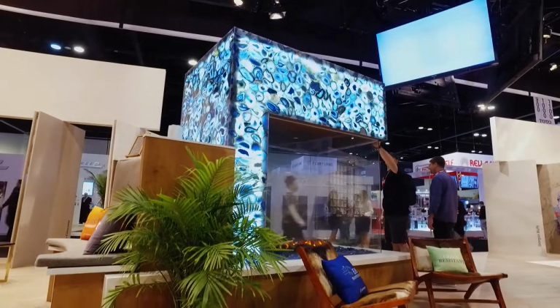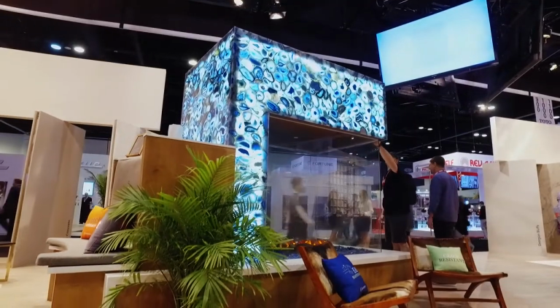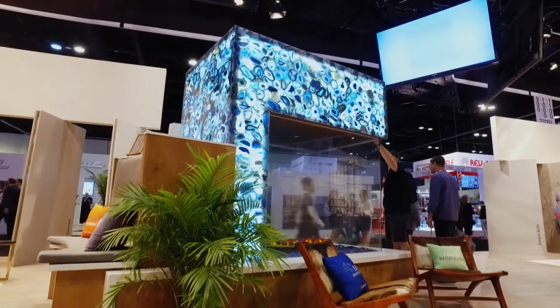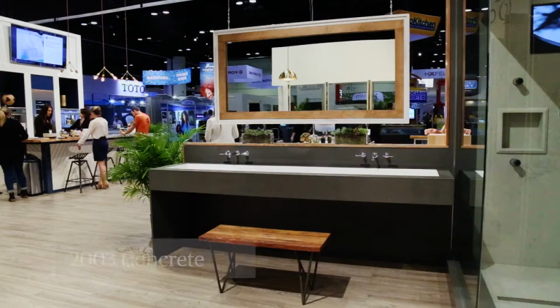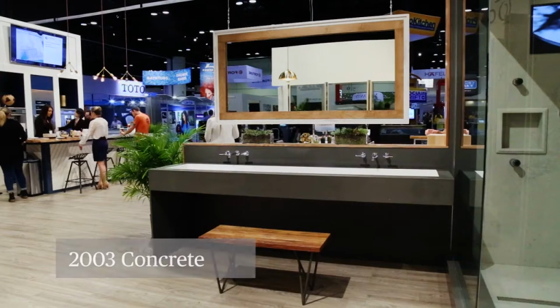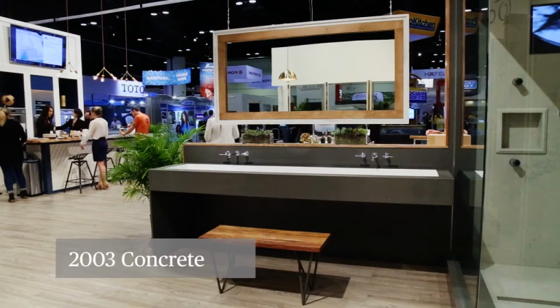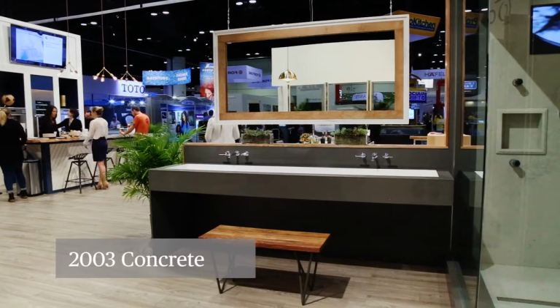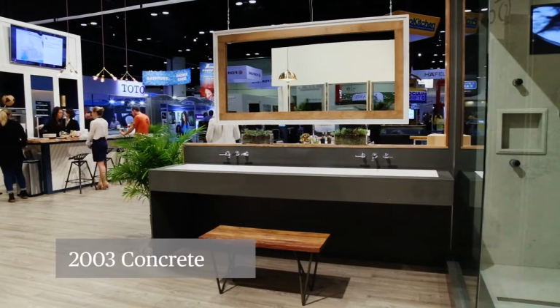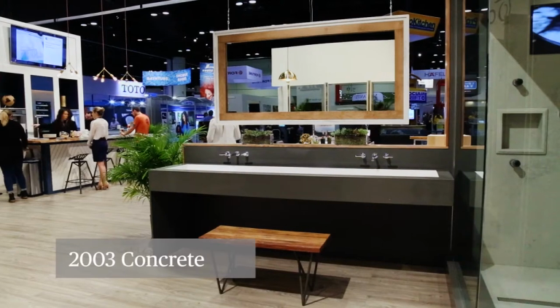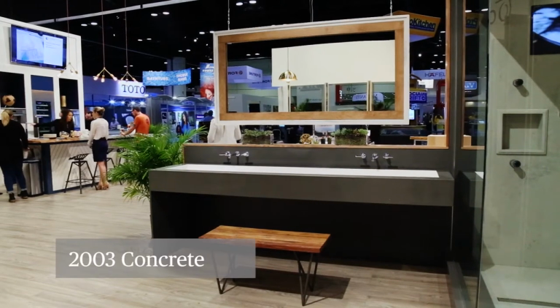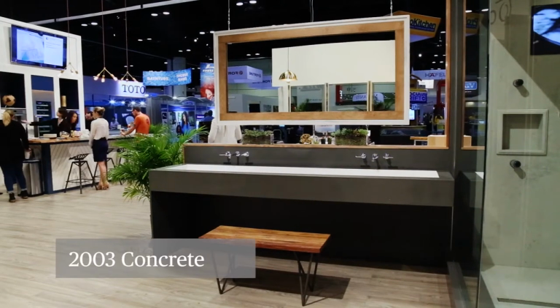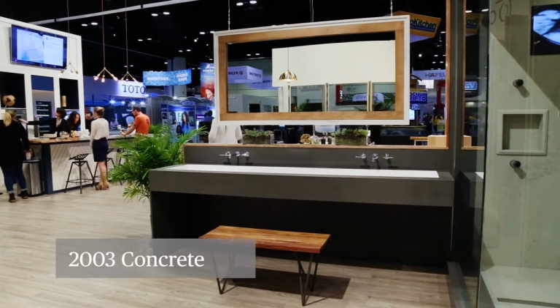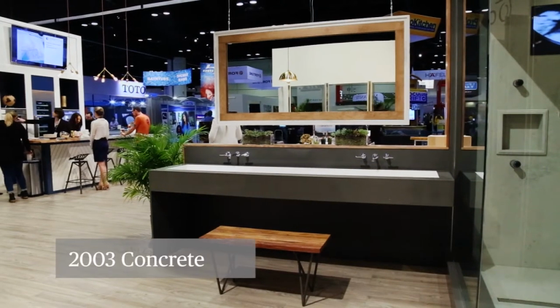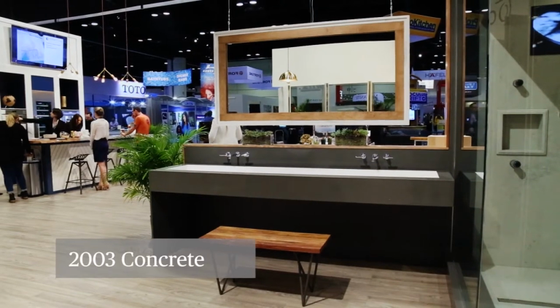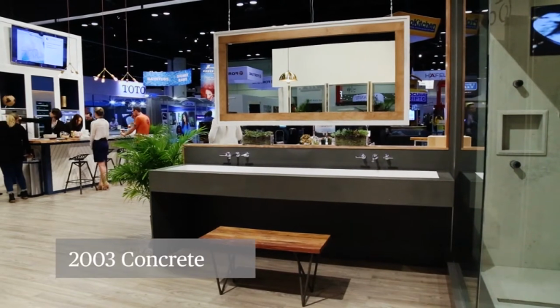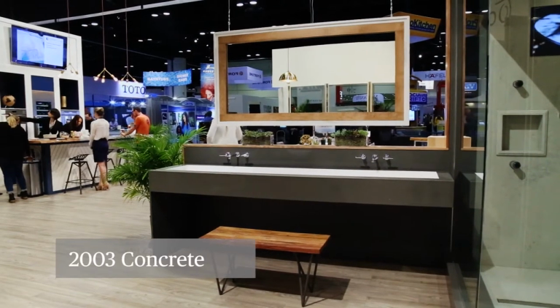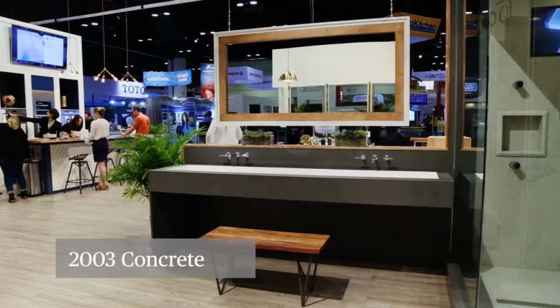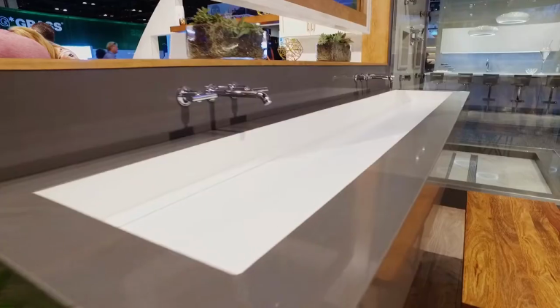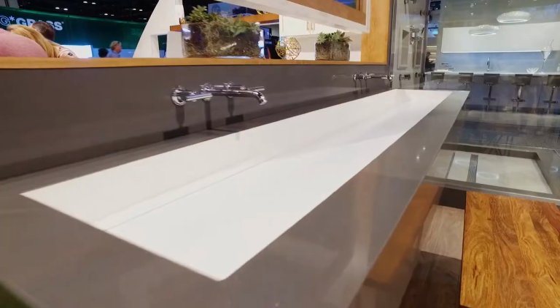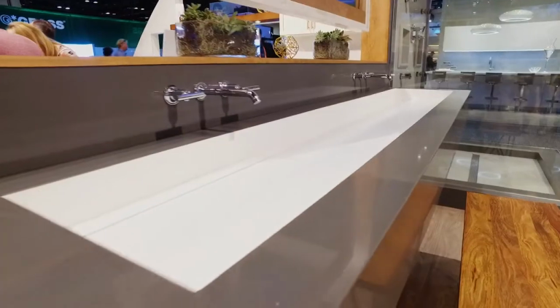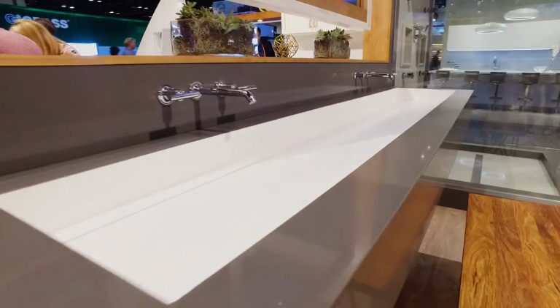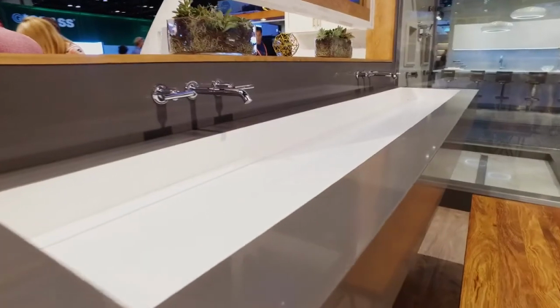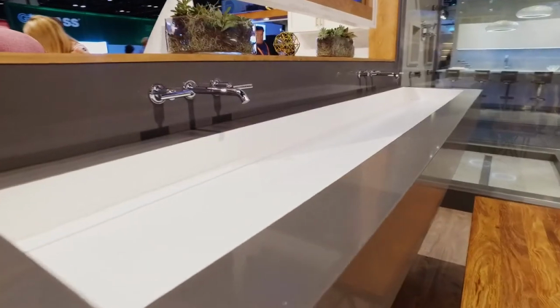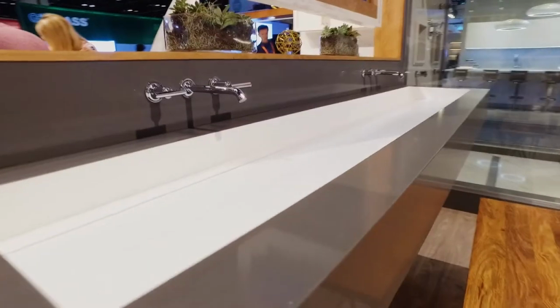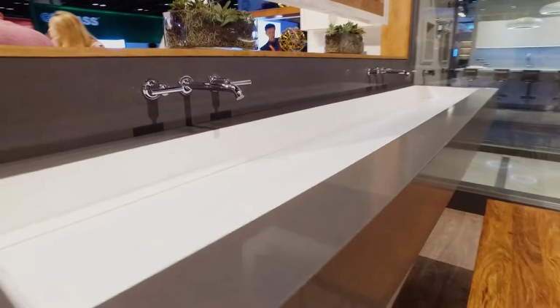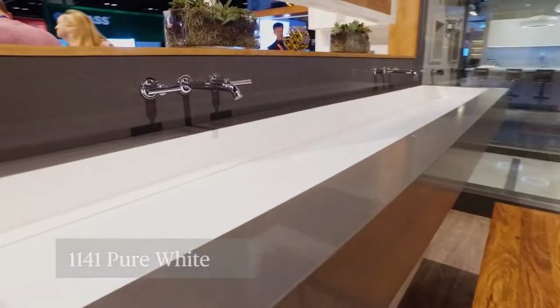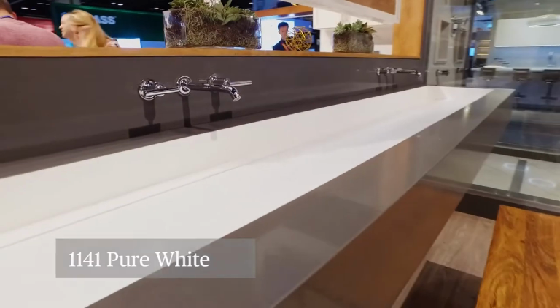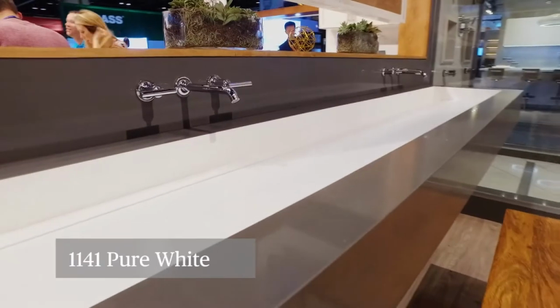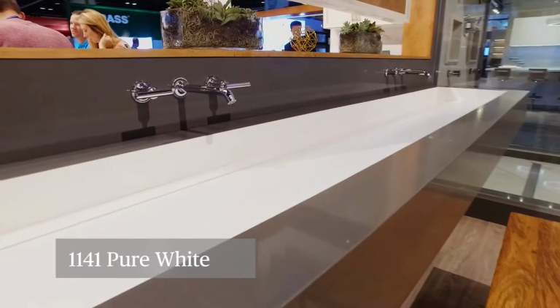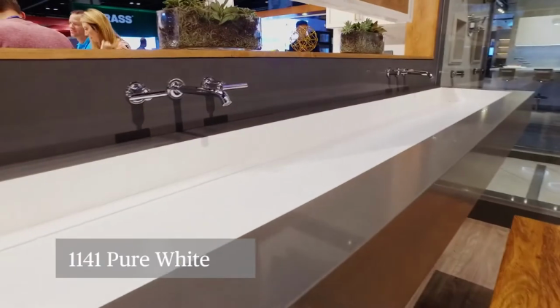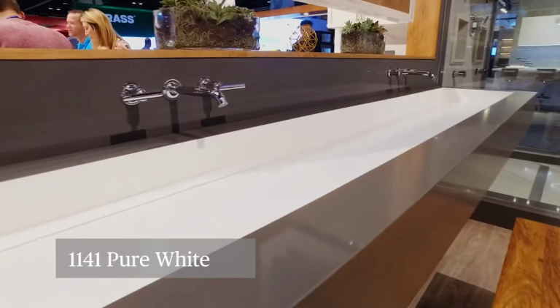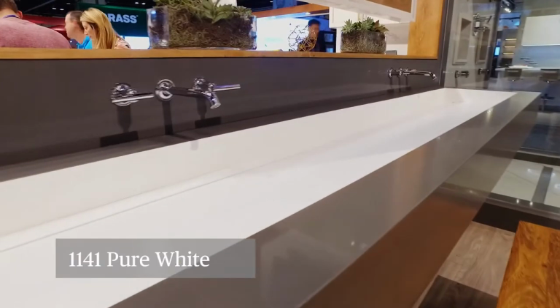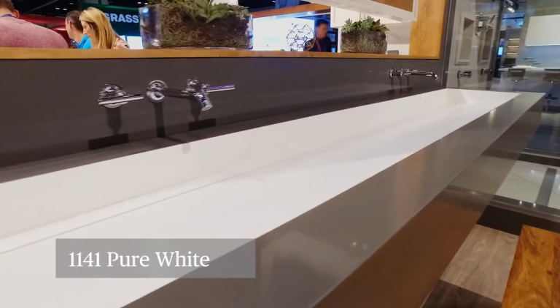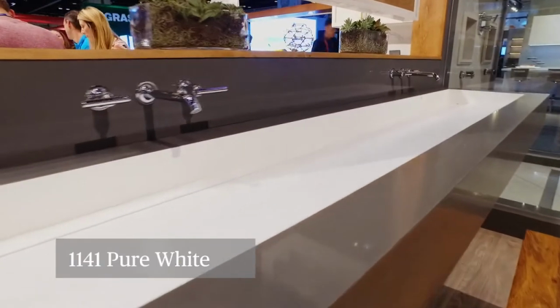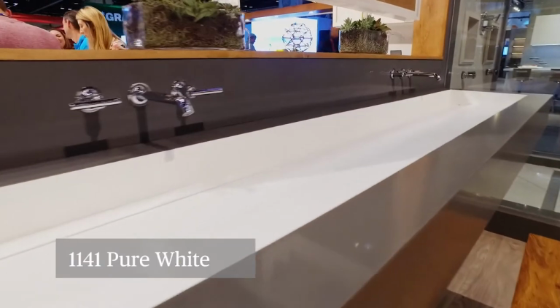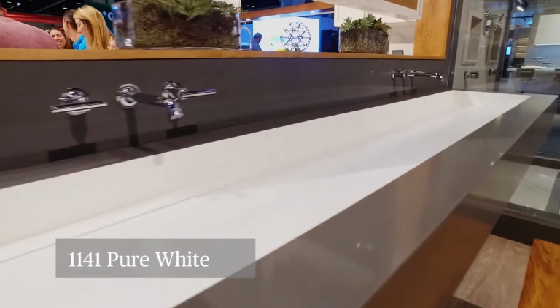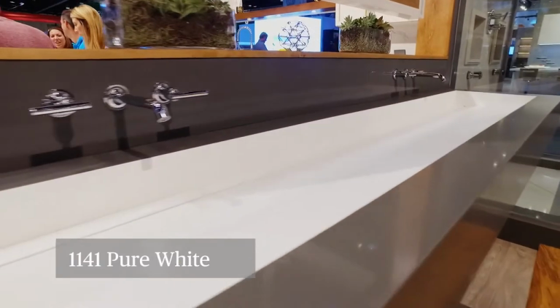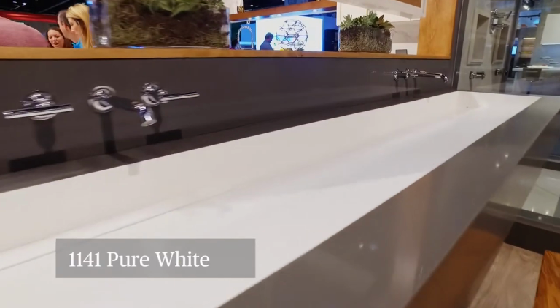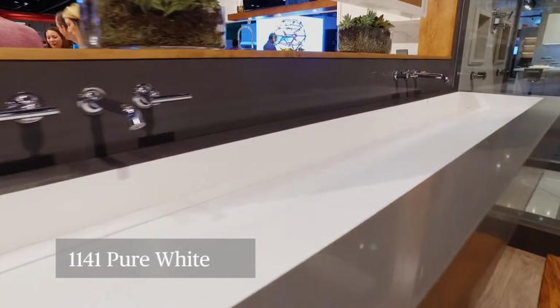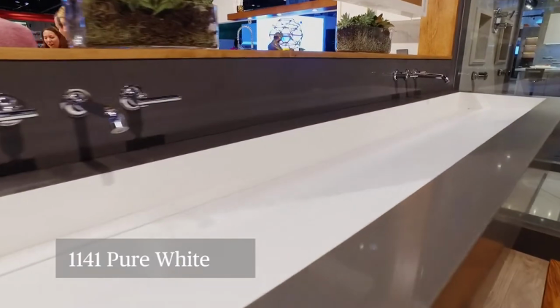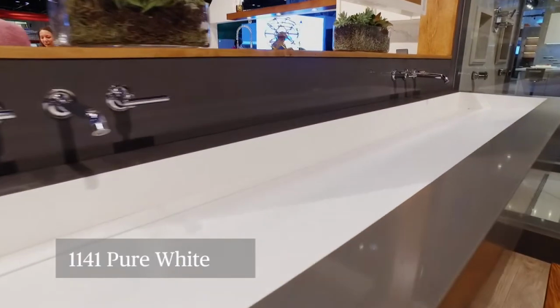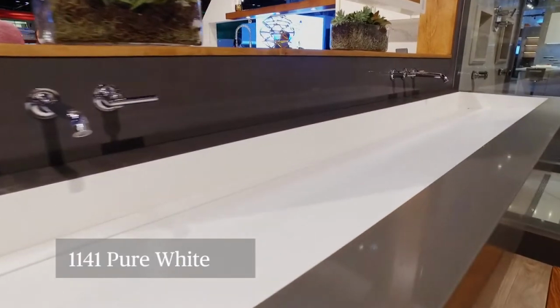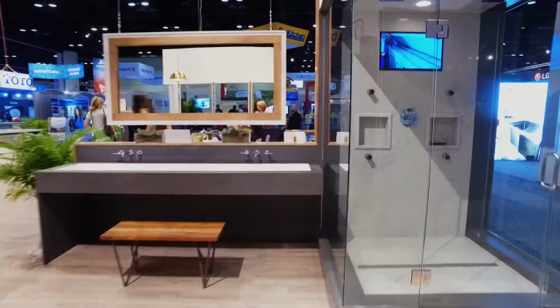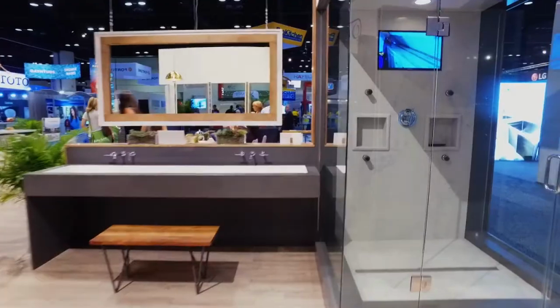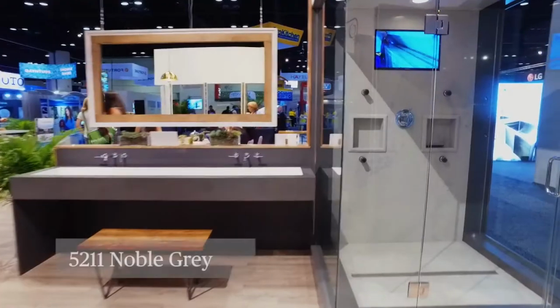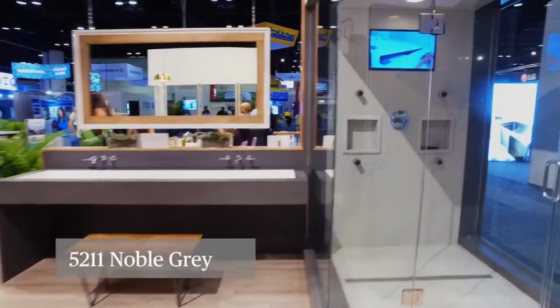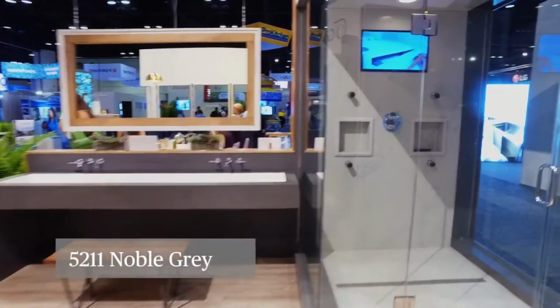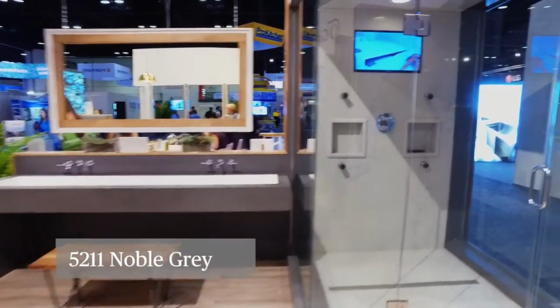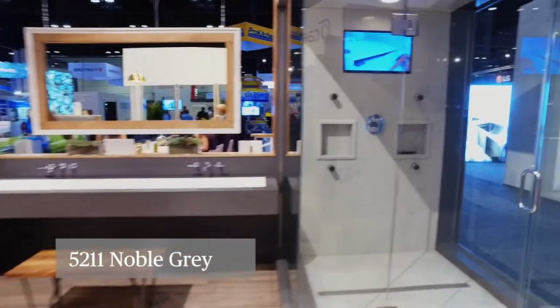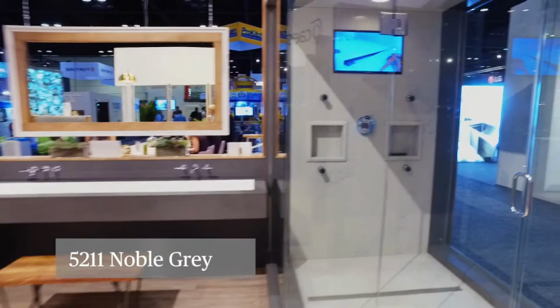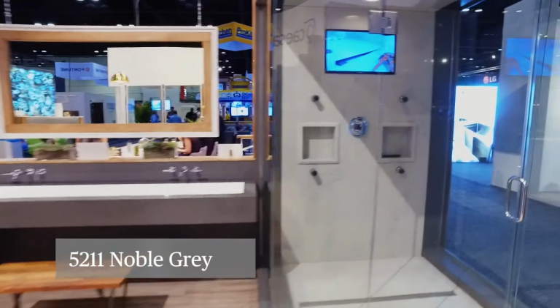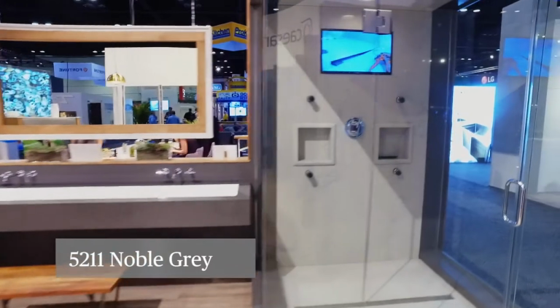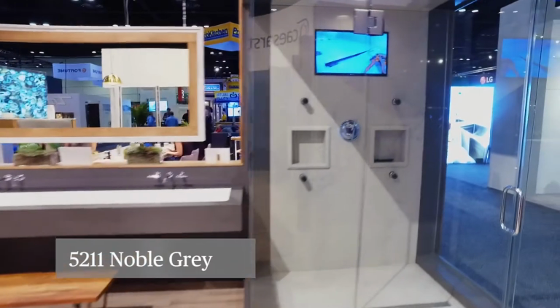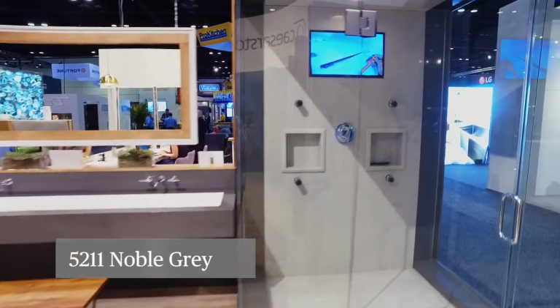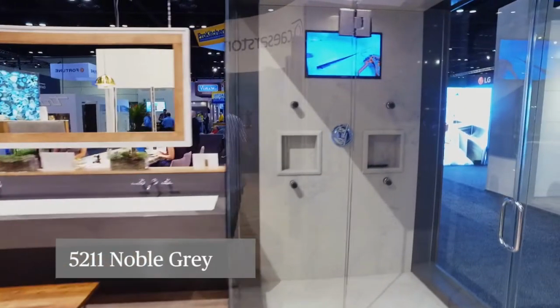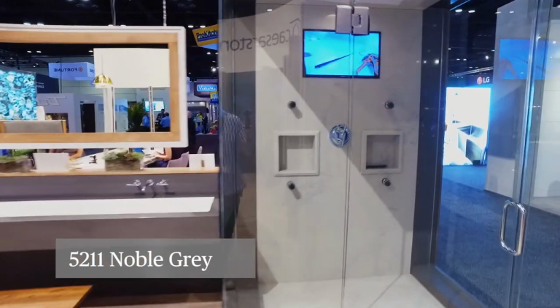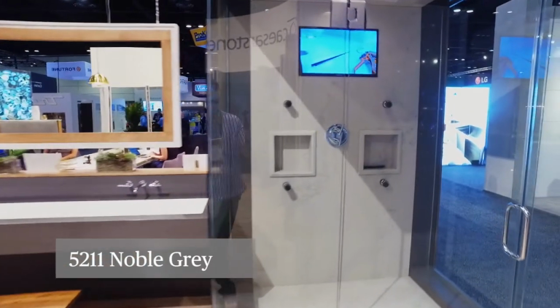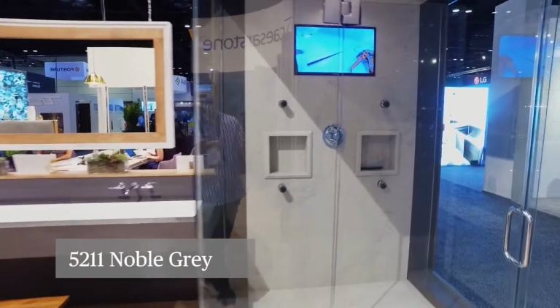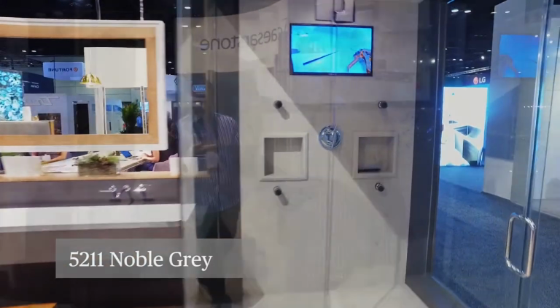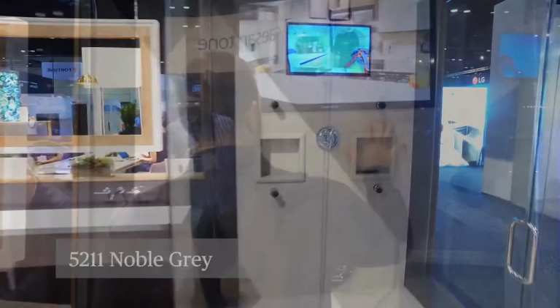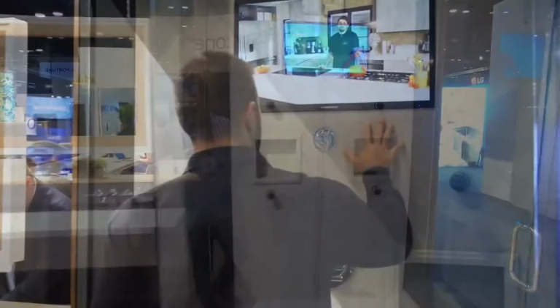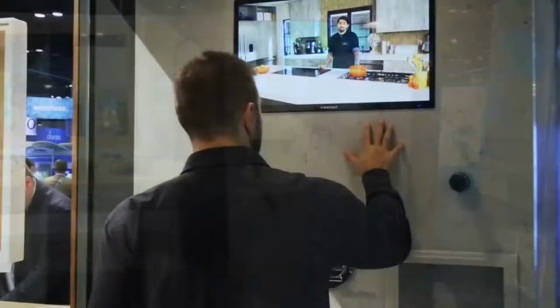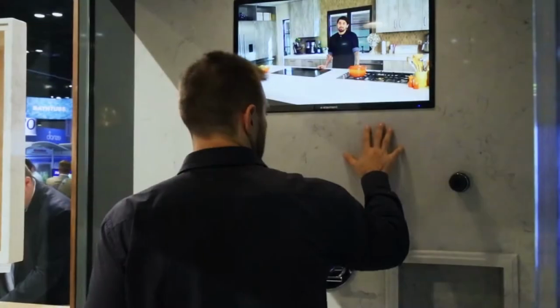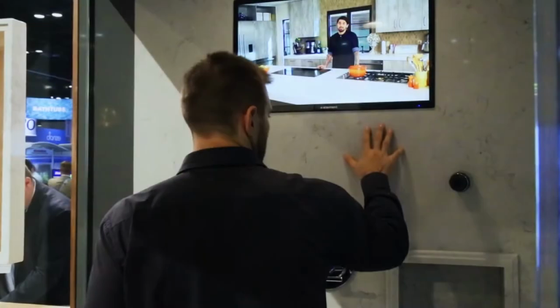In our bathroom, we have concrete and pure white inside of the sink, and then we have noble gray inside of the shower.